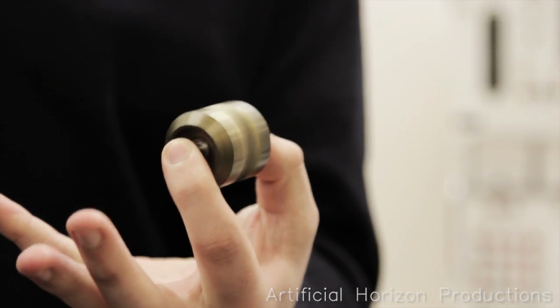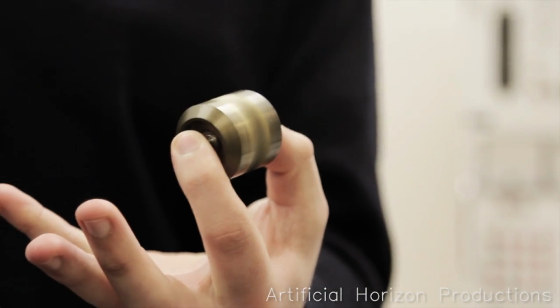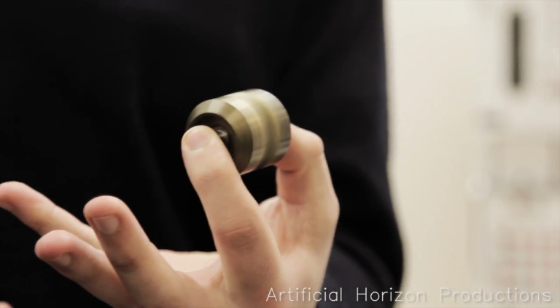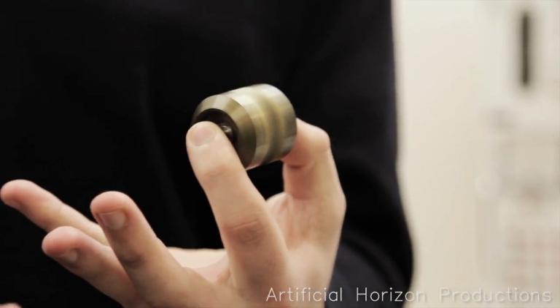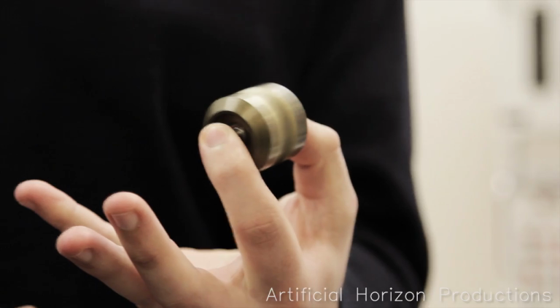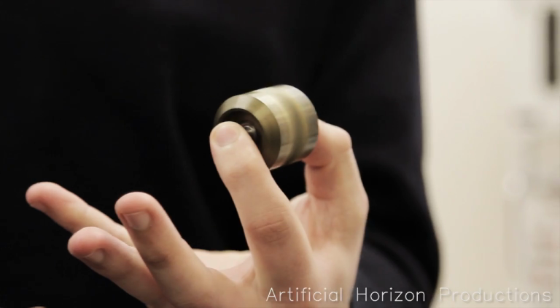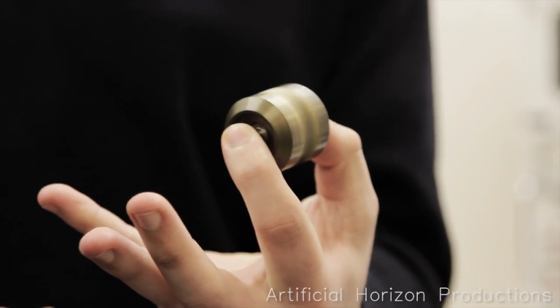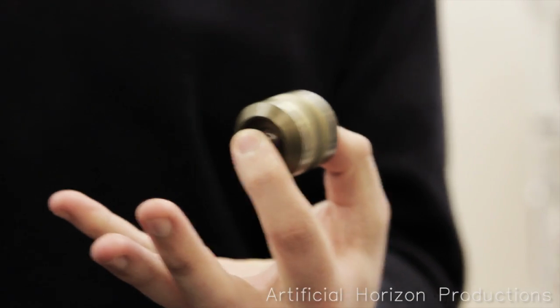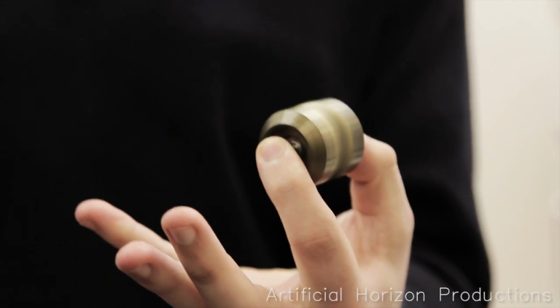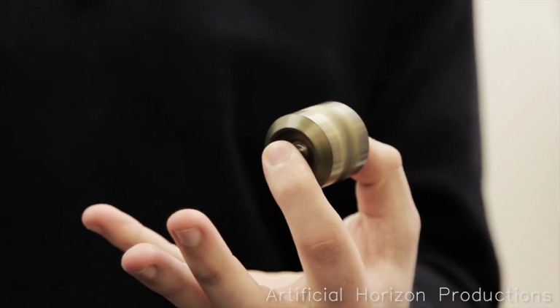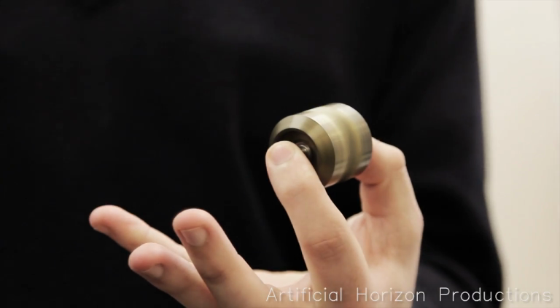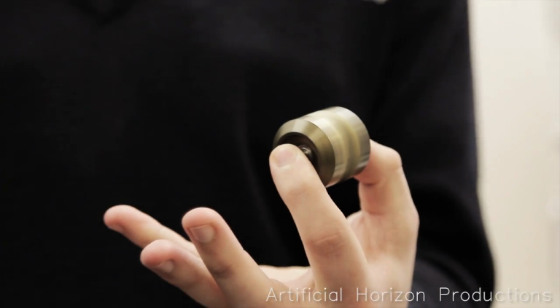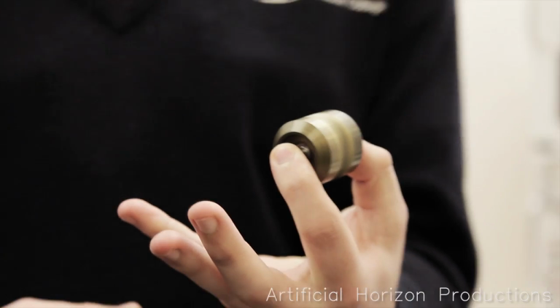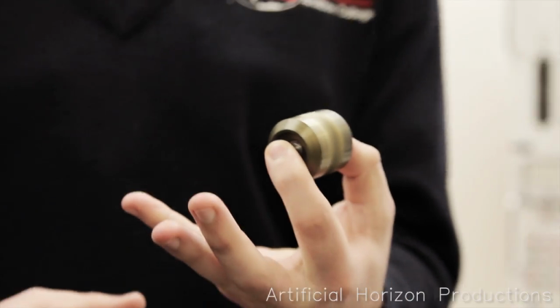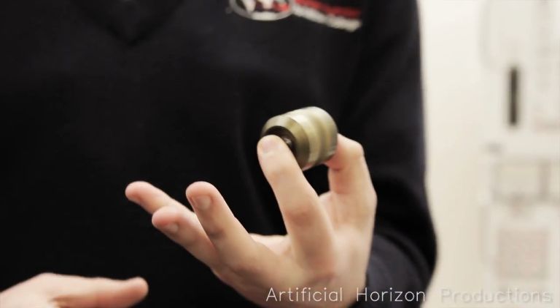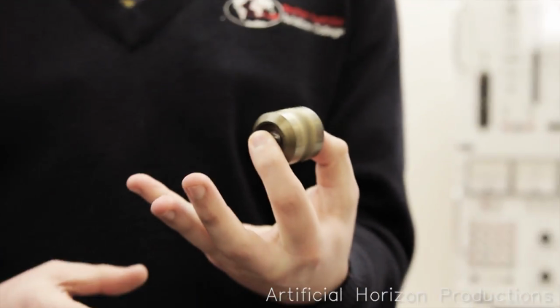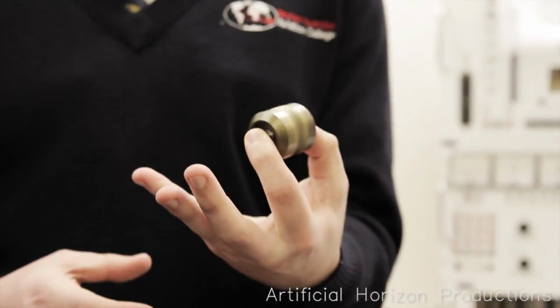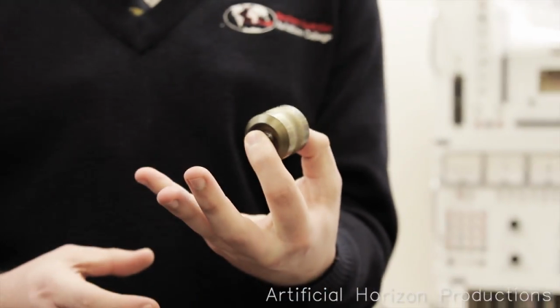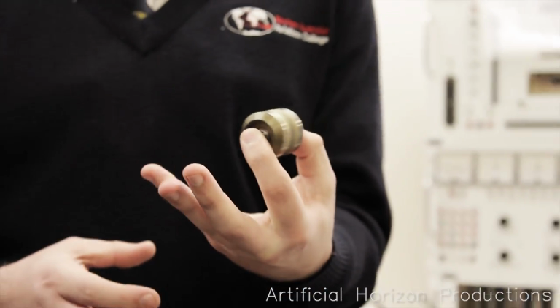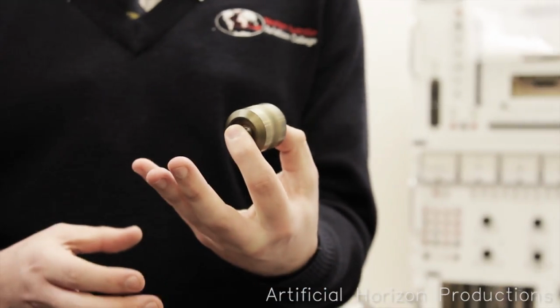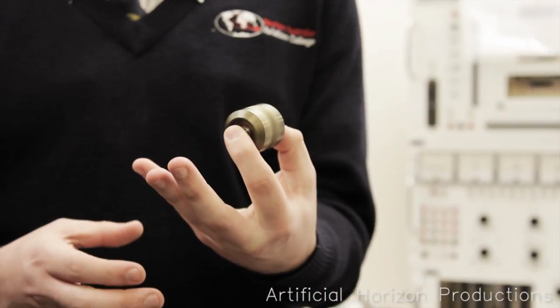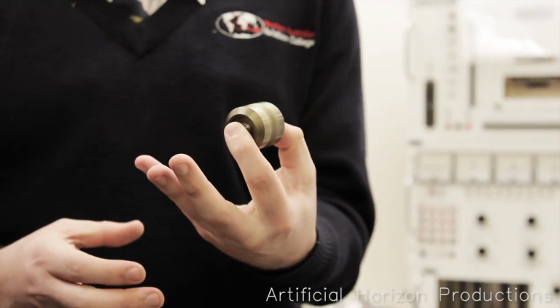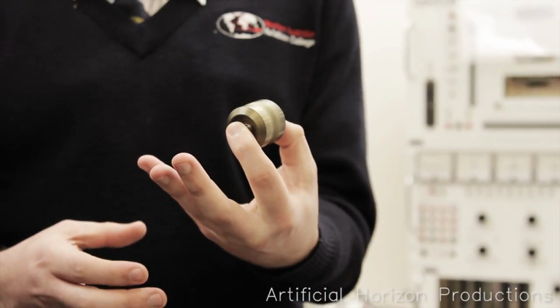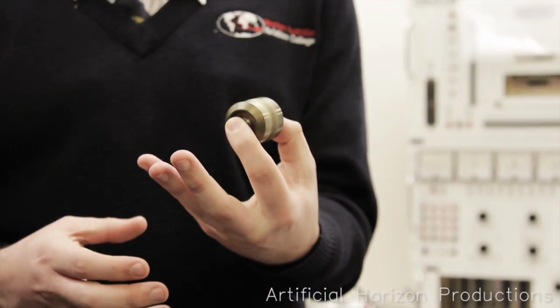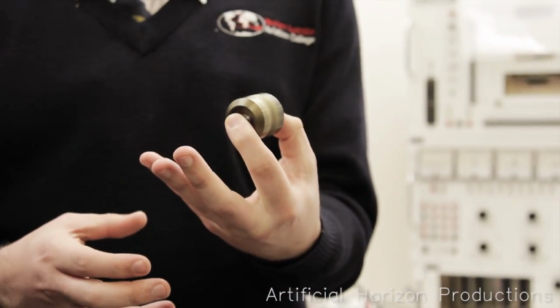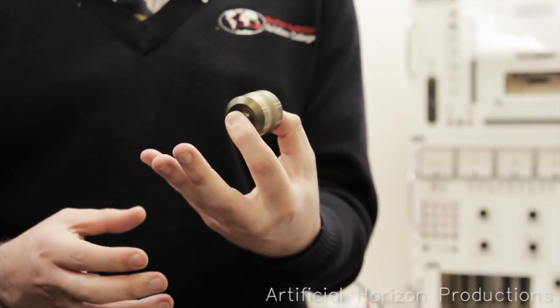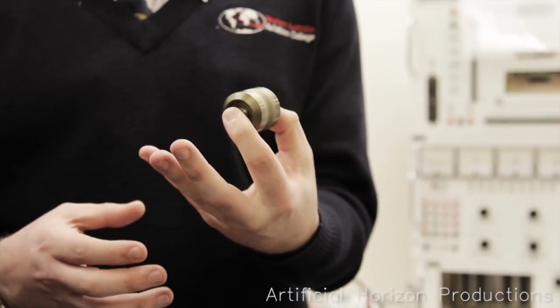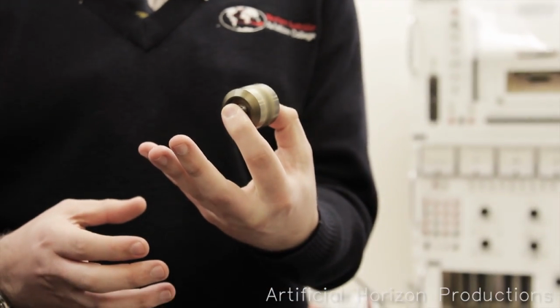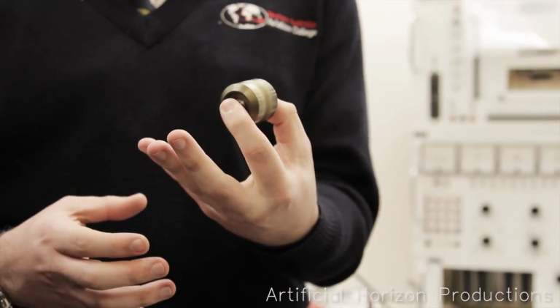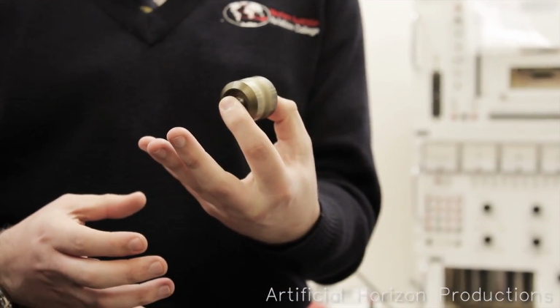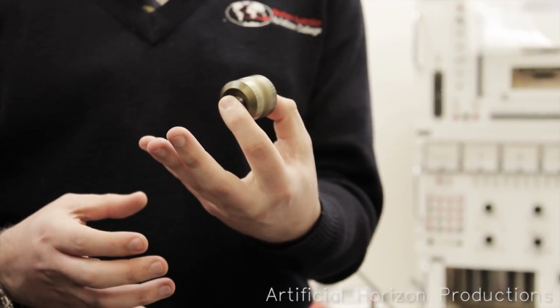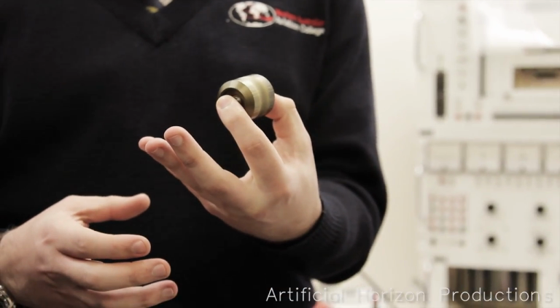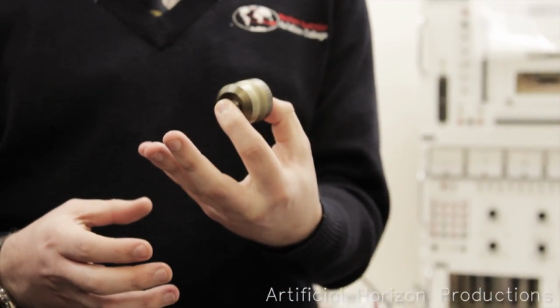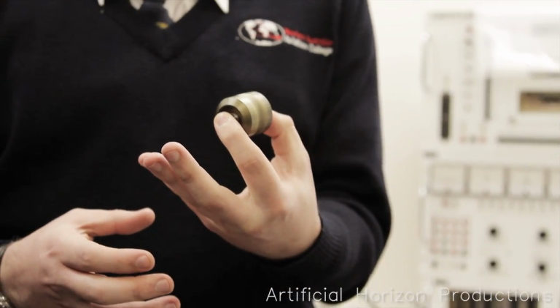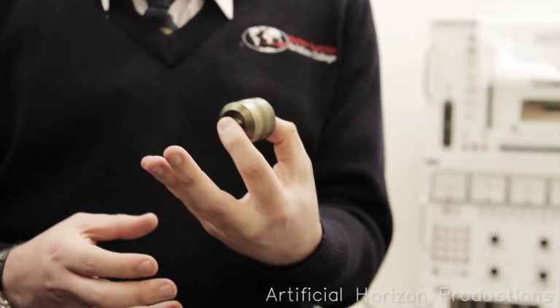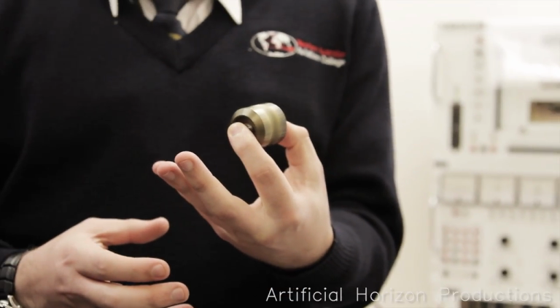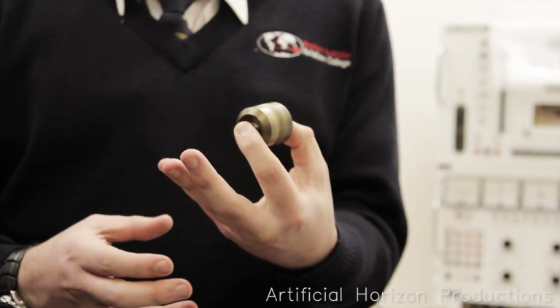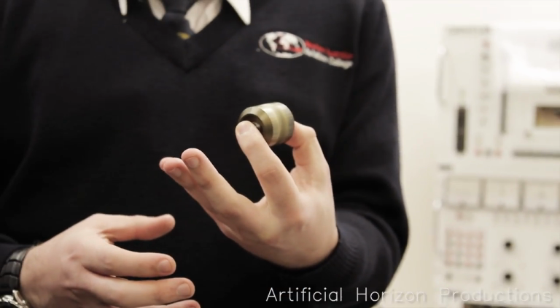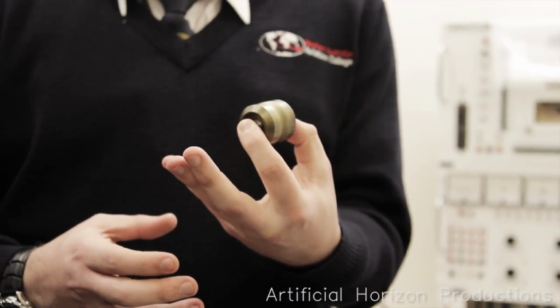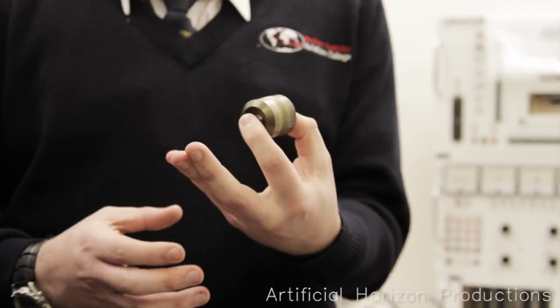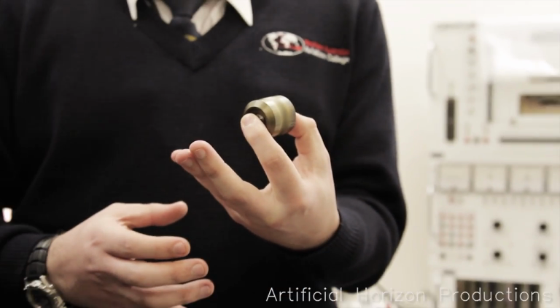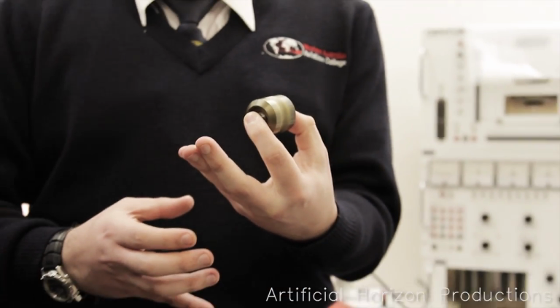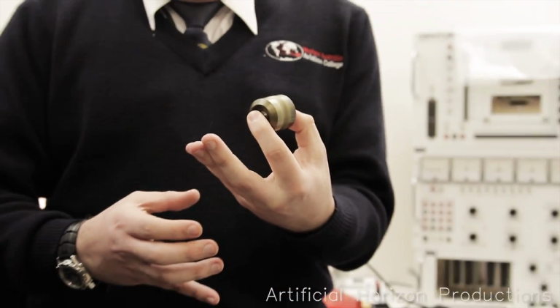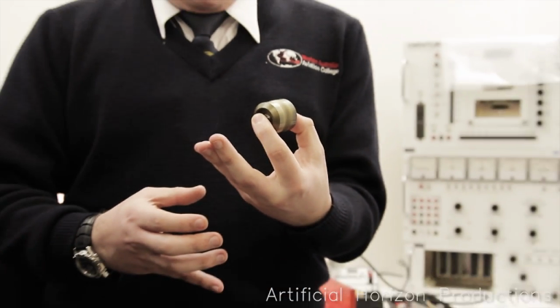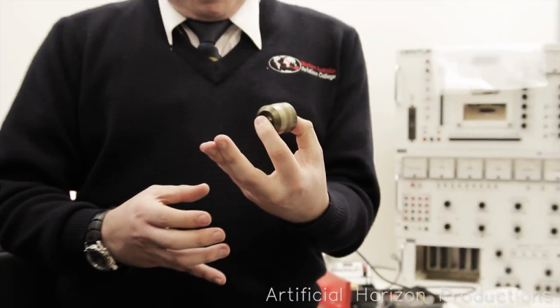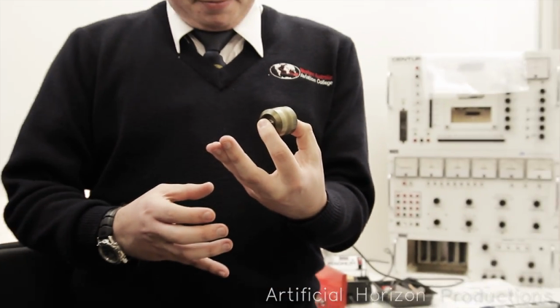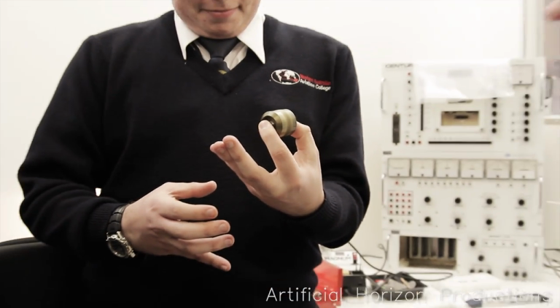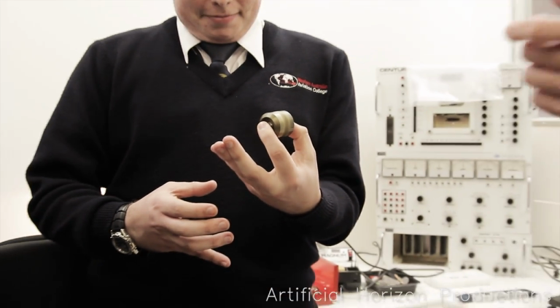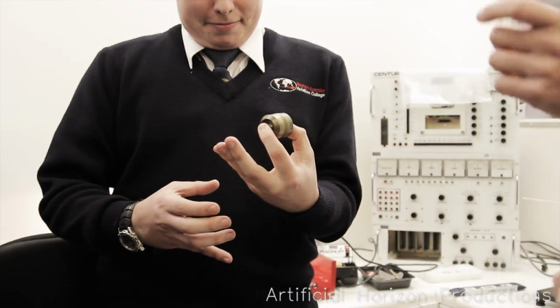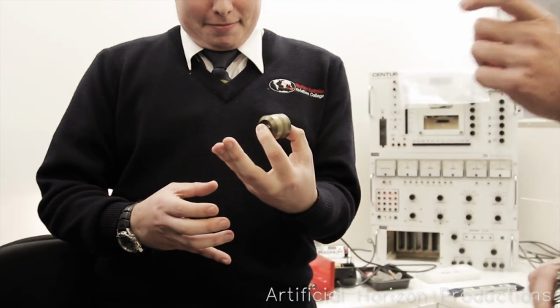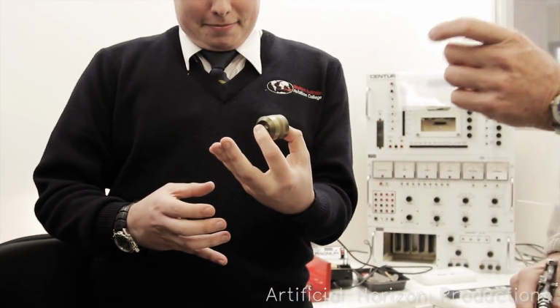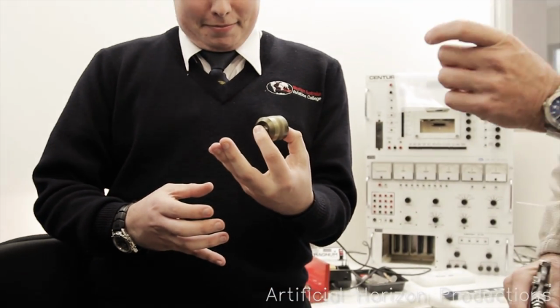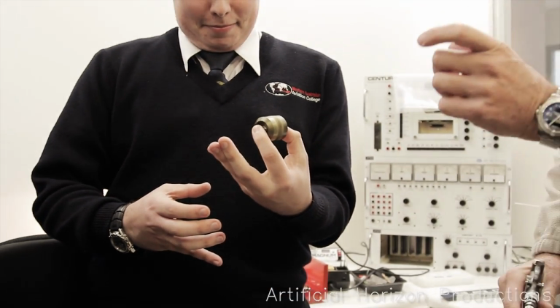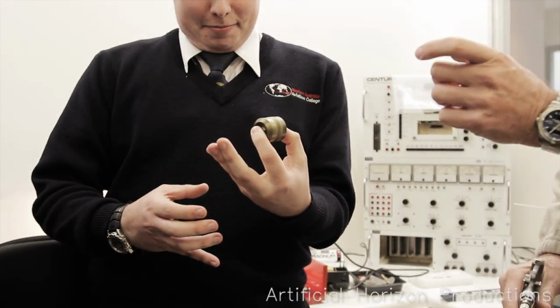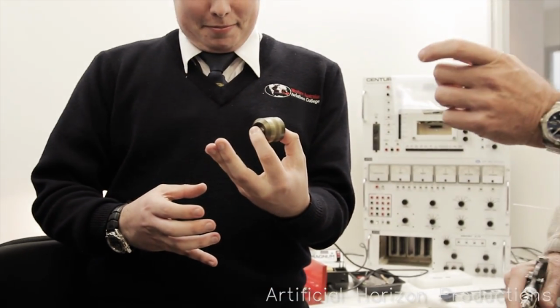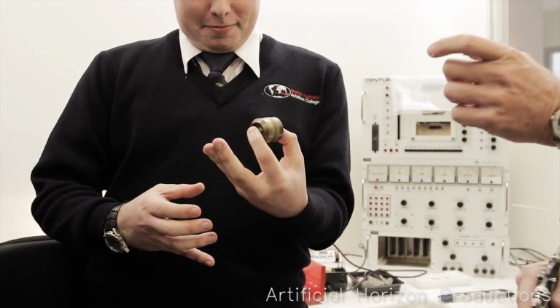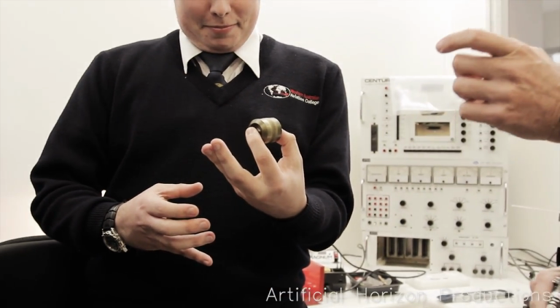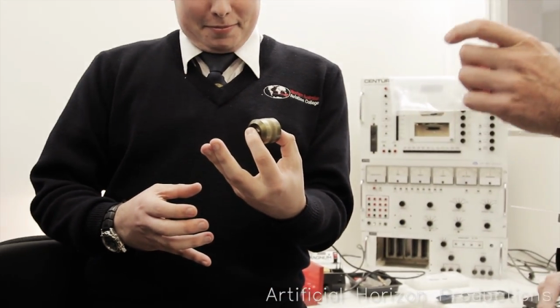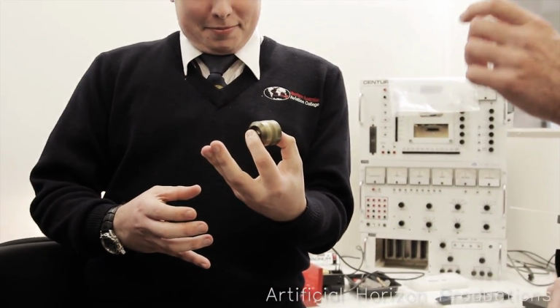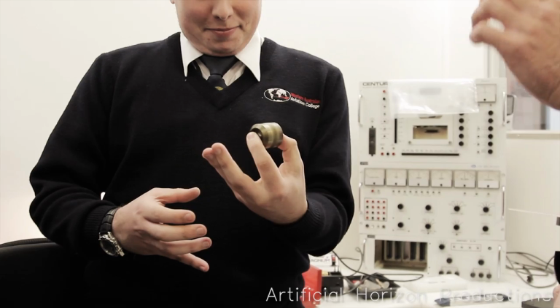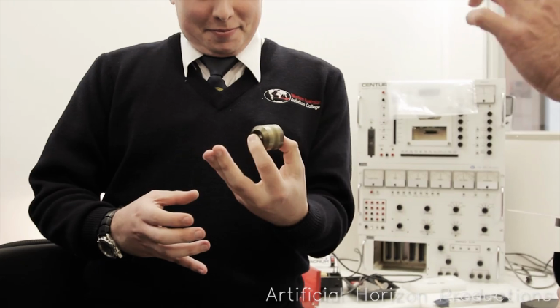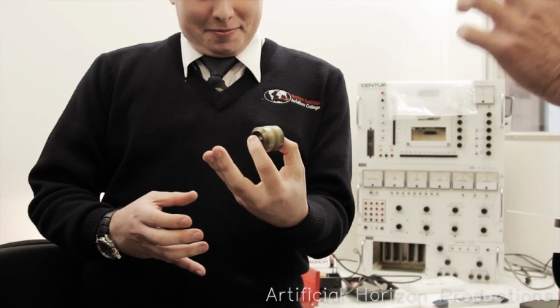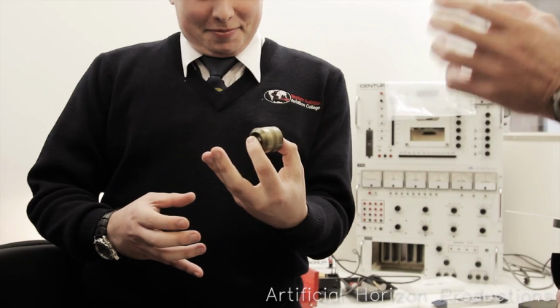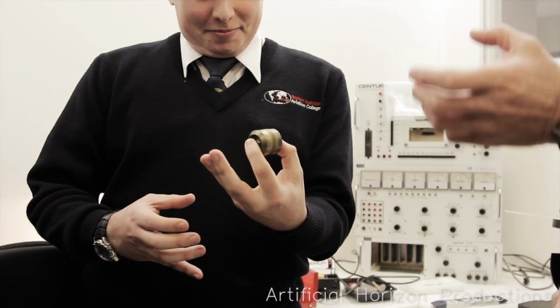Just like a top, am I right? Just like the top that you guys had when you were a kid. That's all it is. So as you try to move it, it resists.